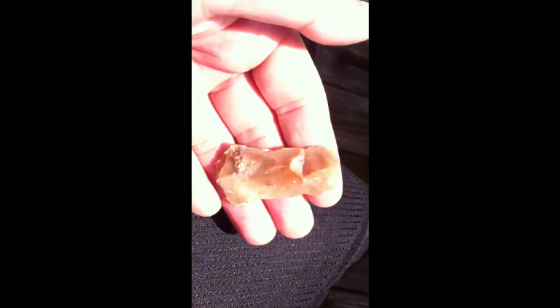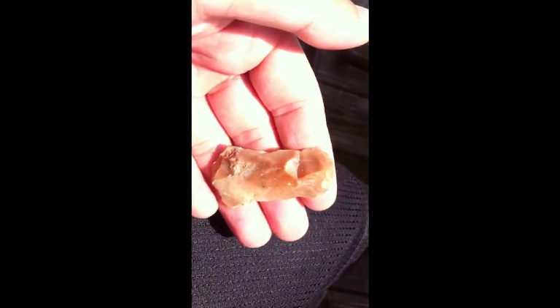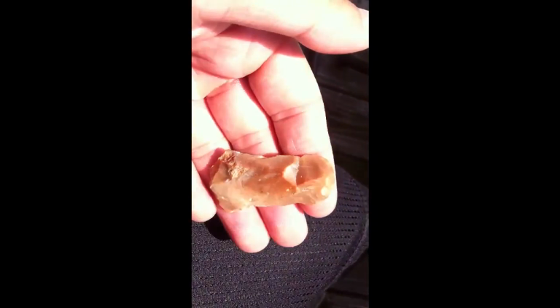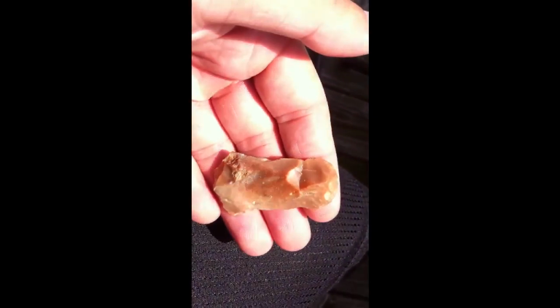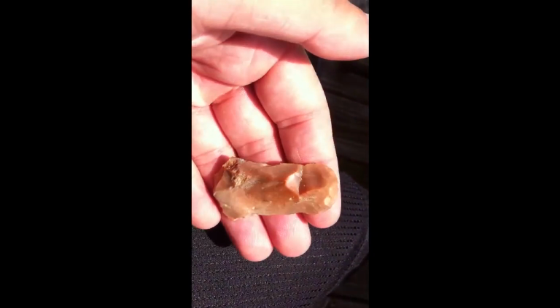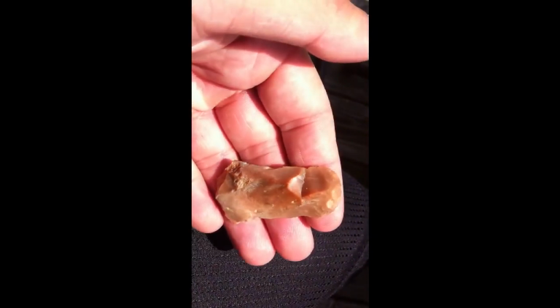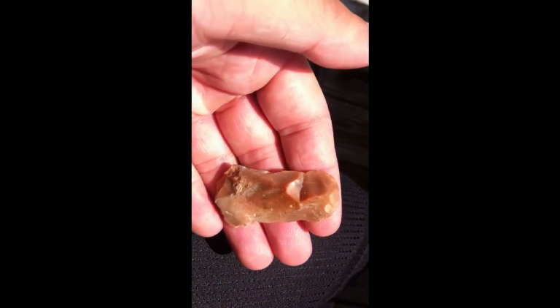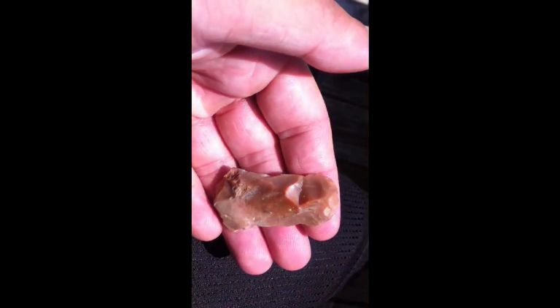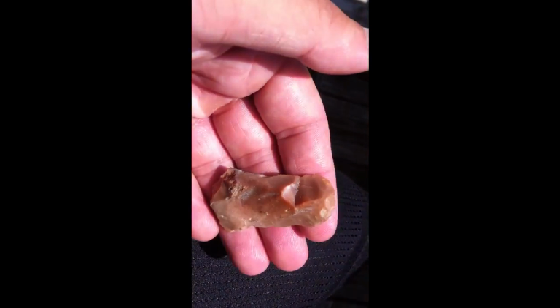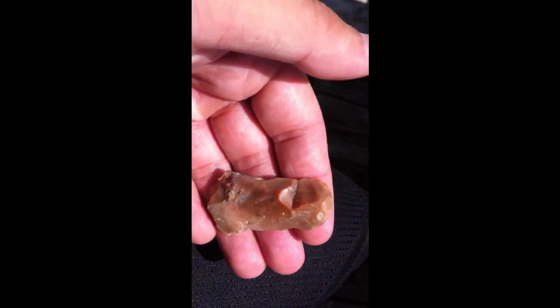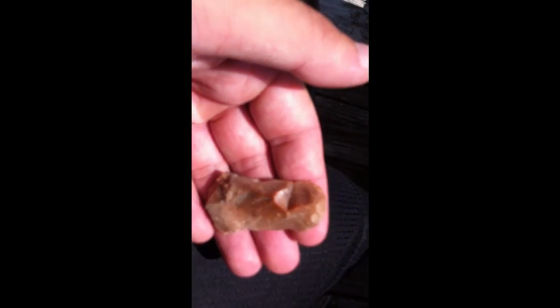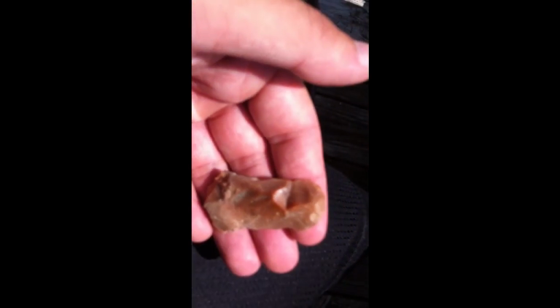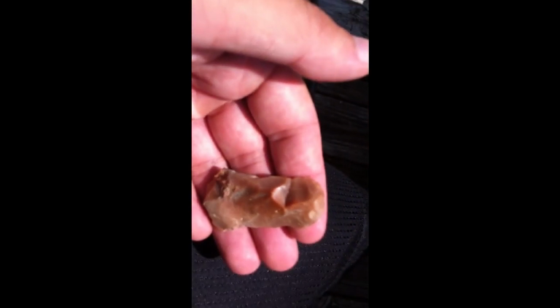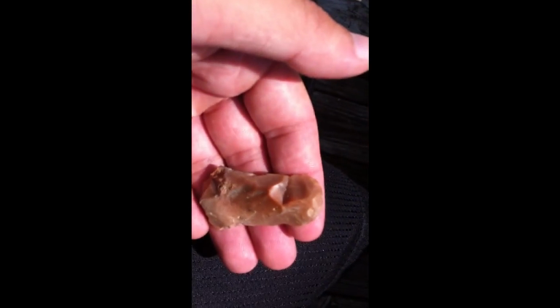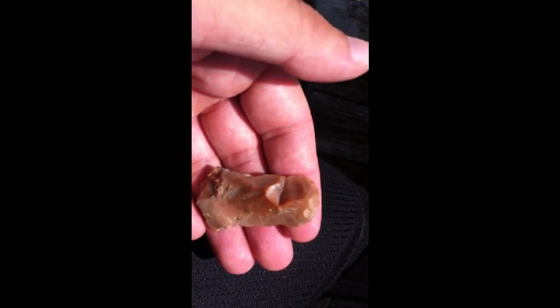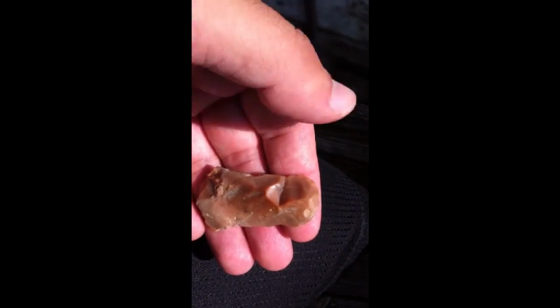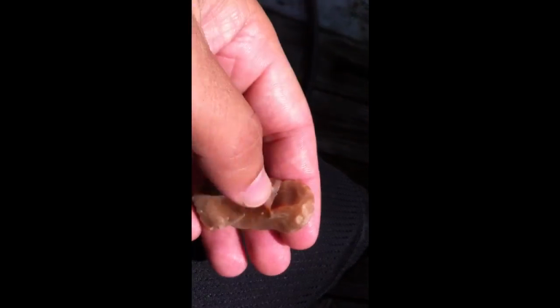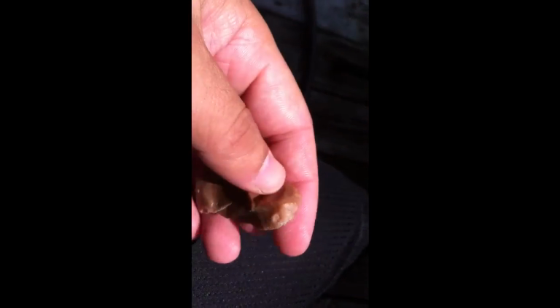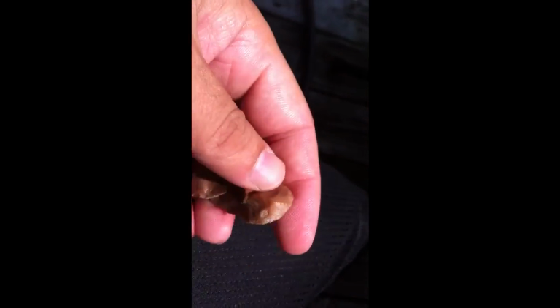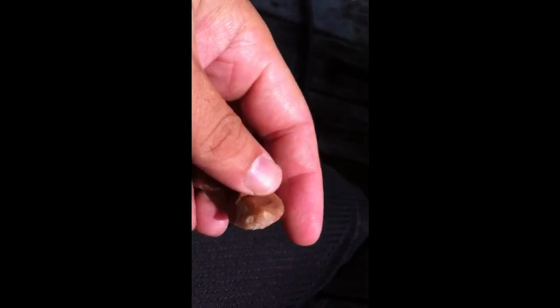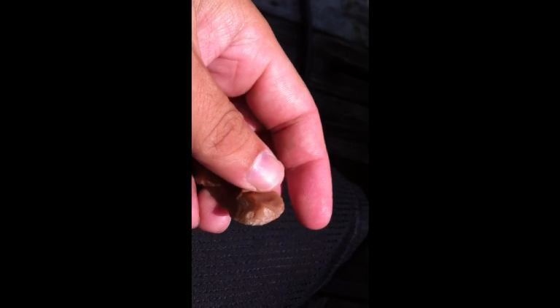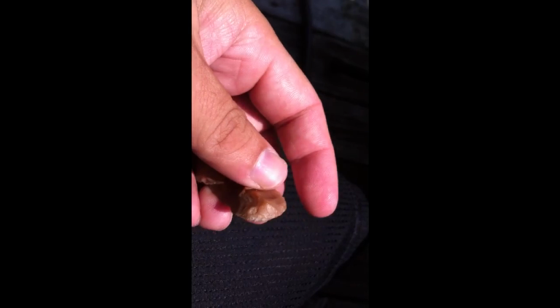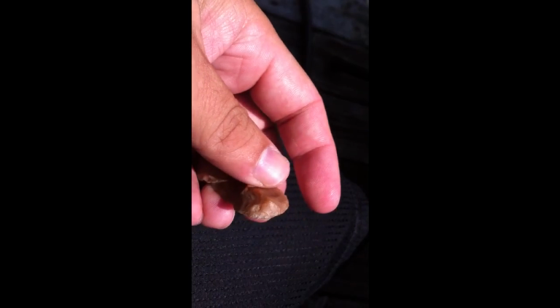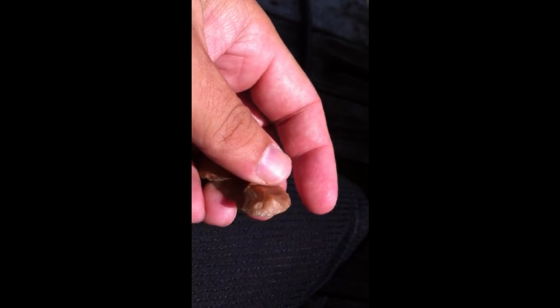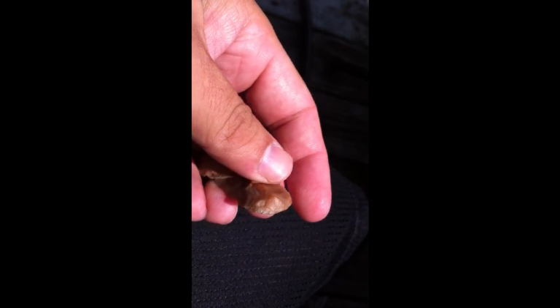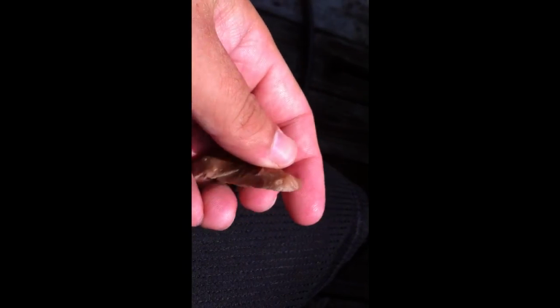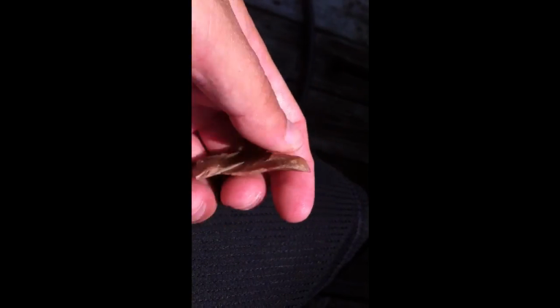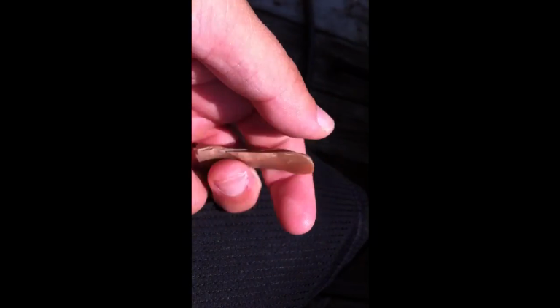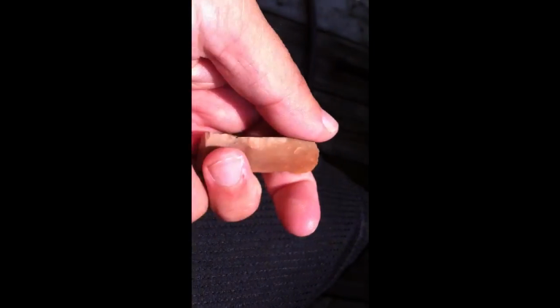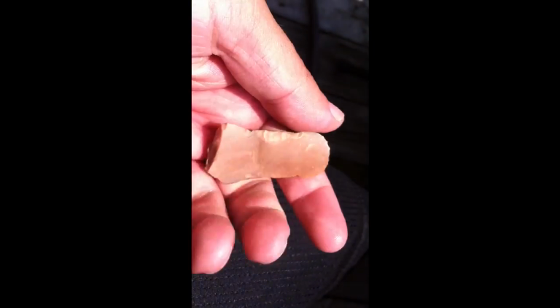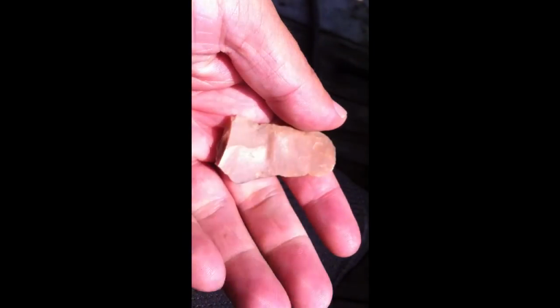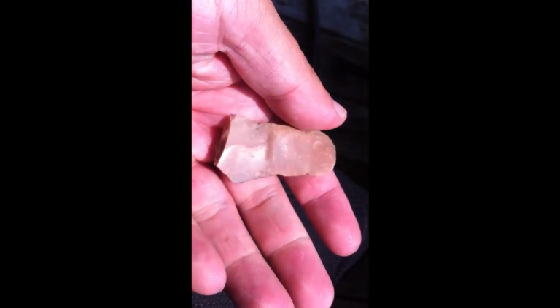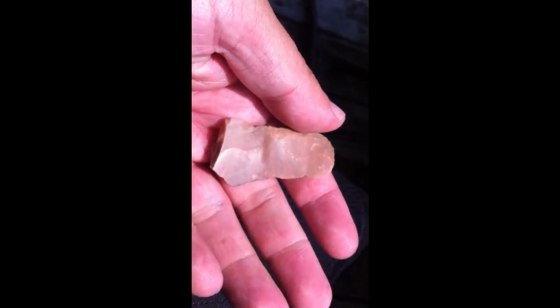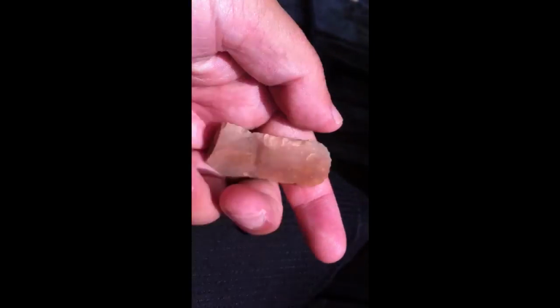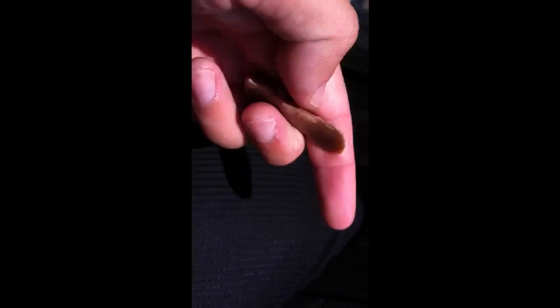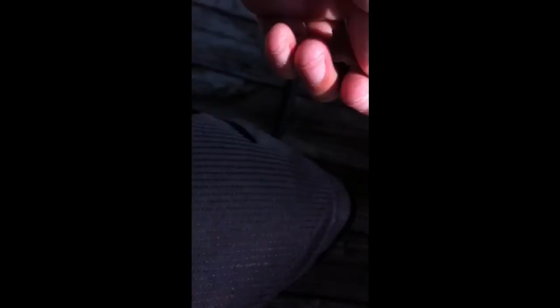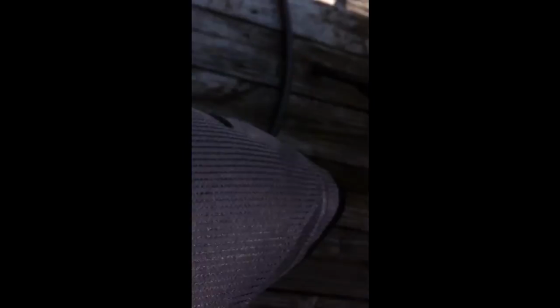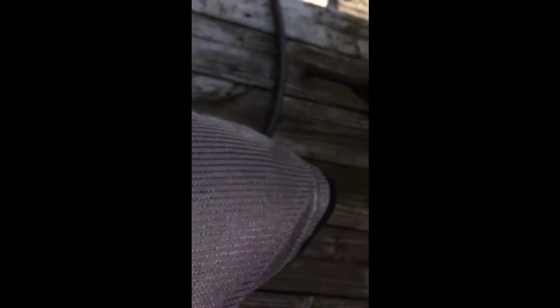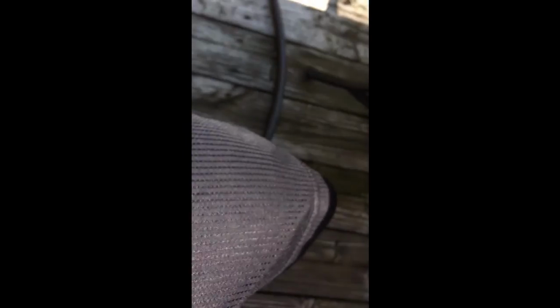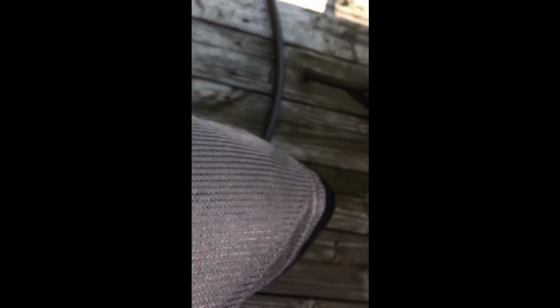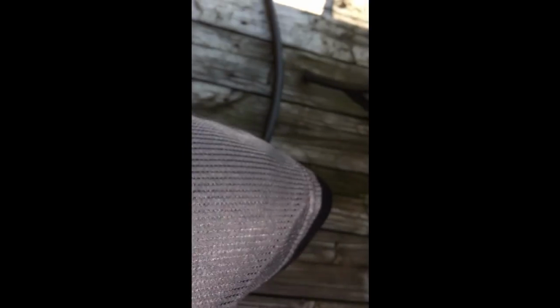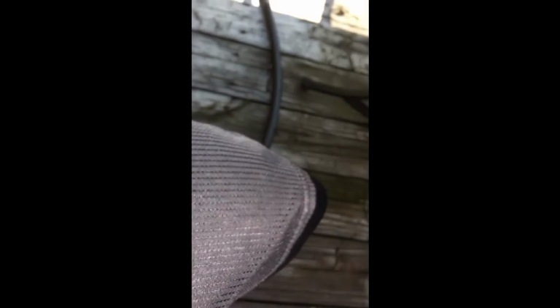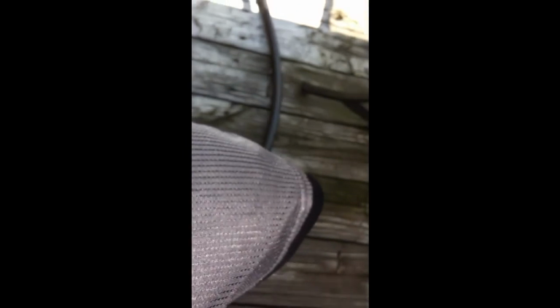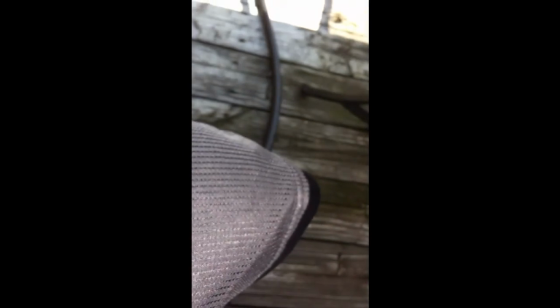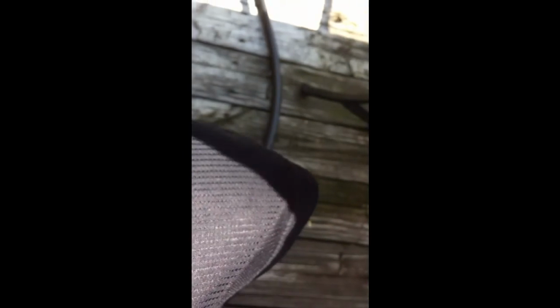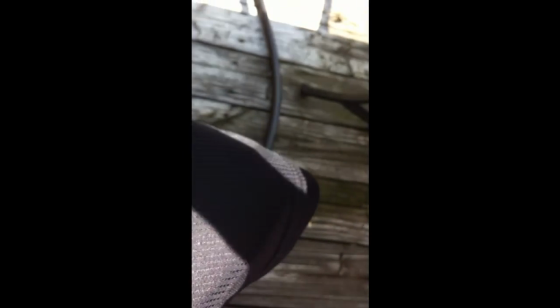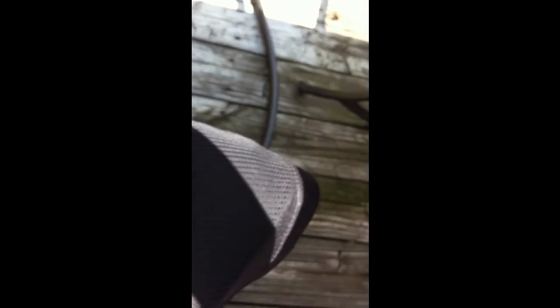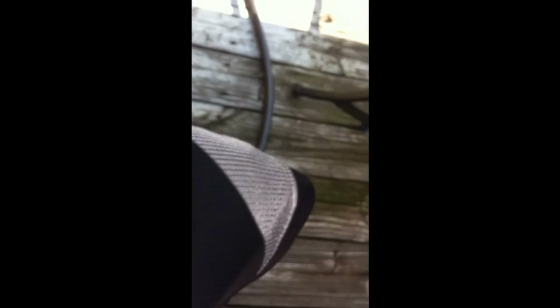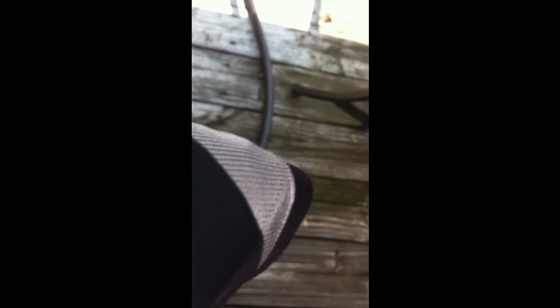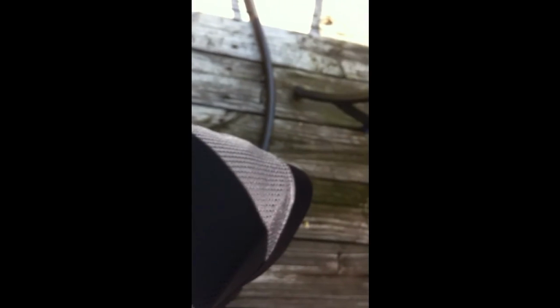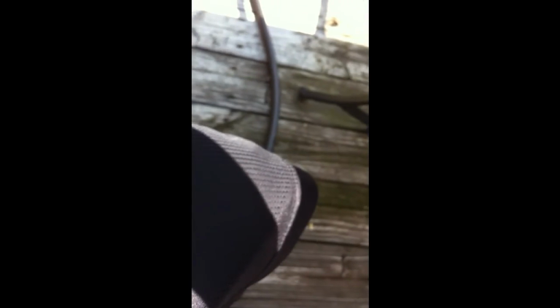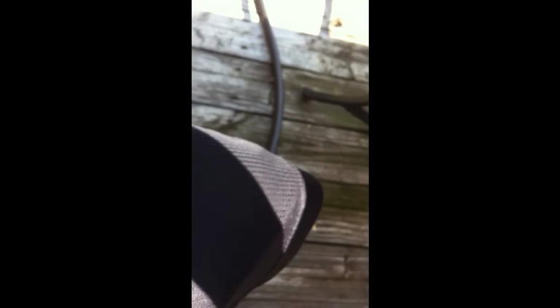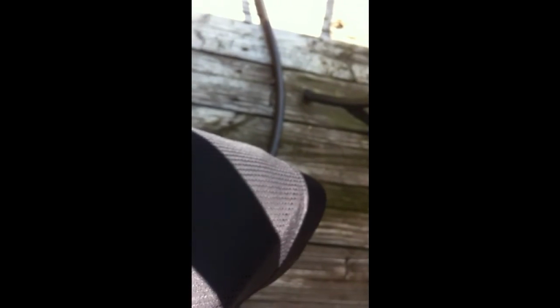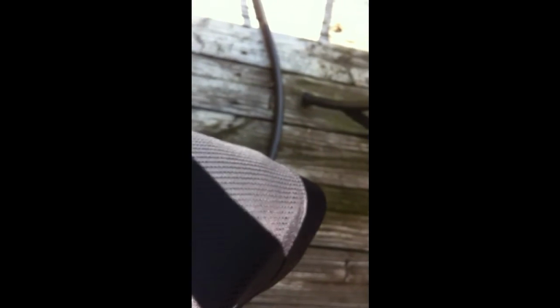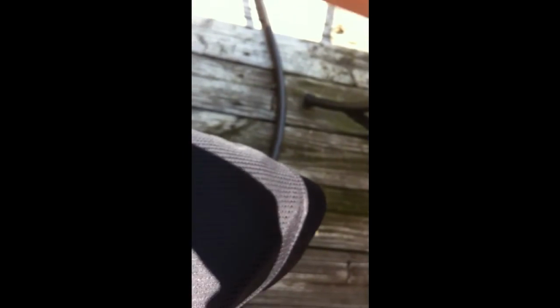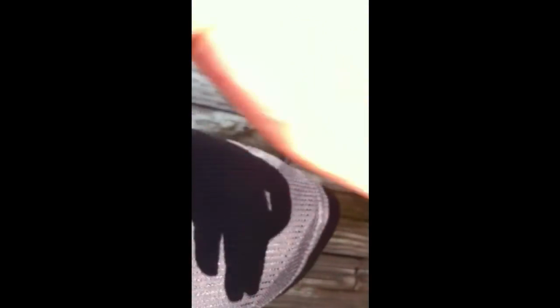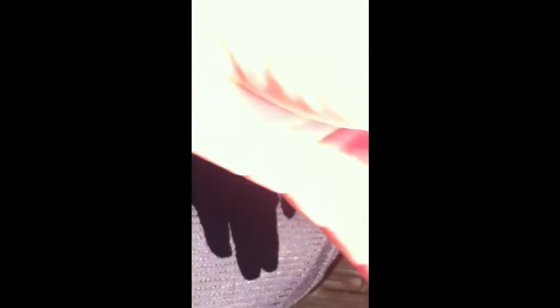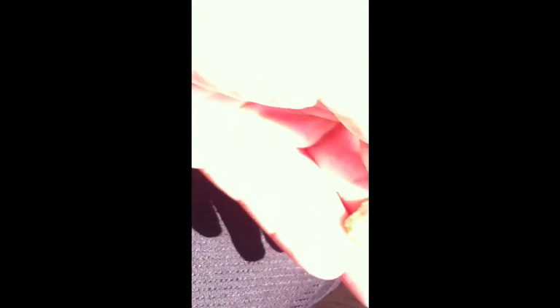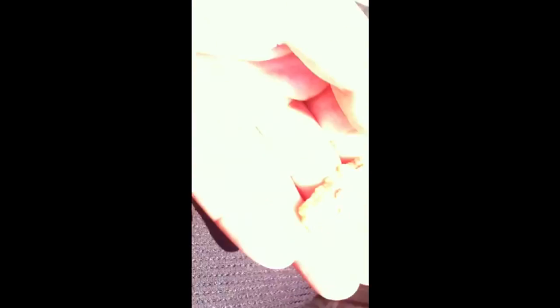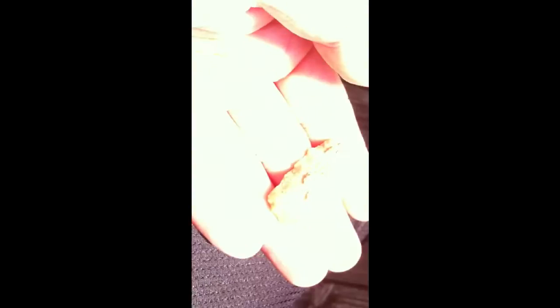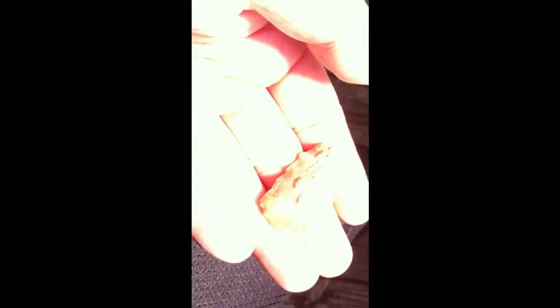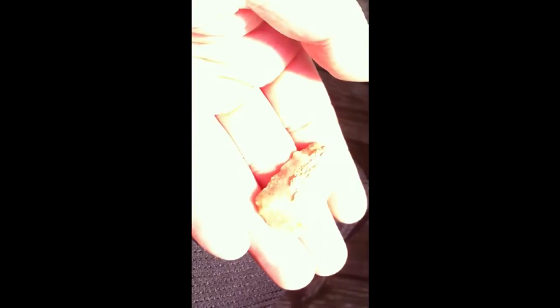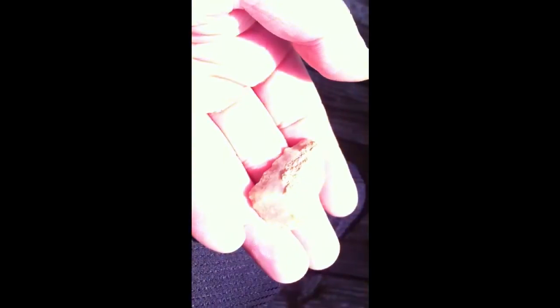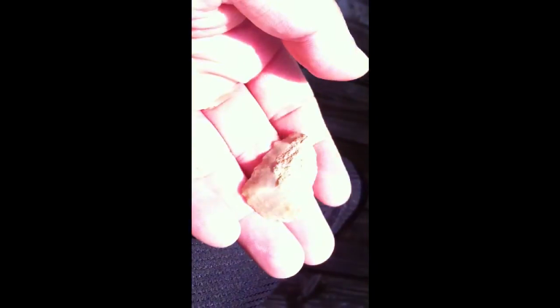Little thumb scraper — see the edge work on it. This is a nice thumb scraper.